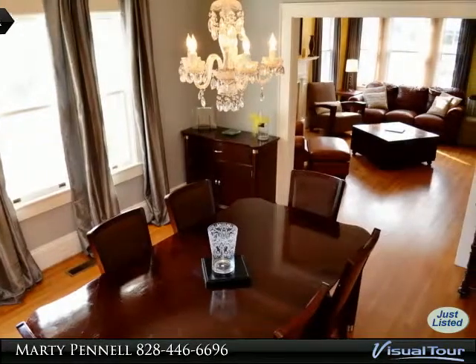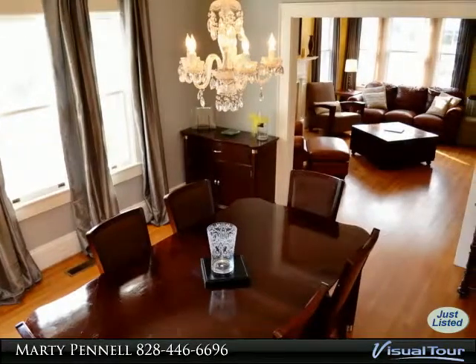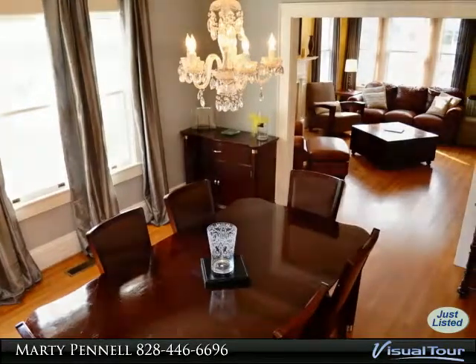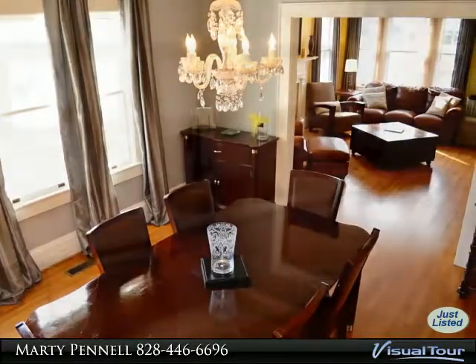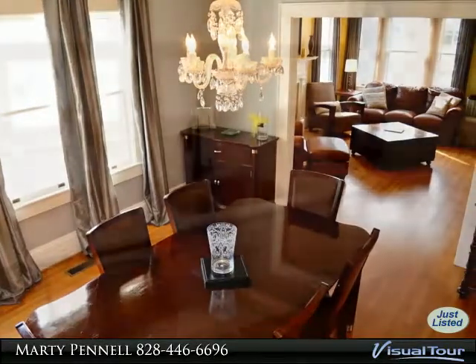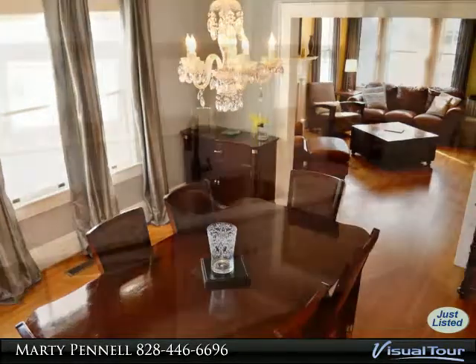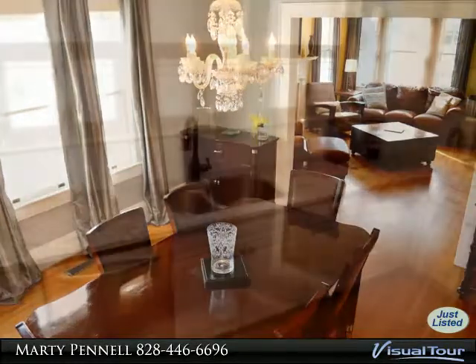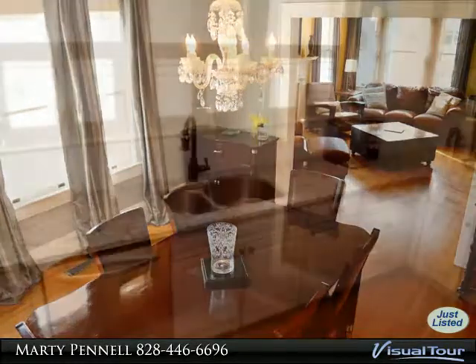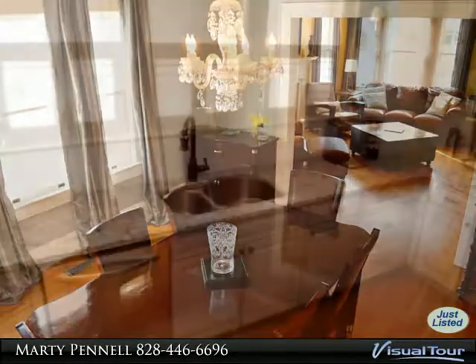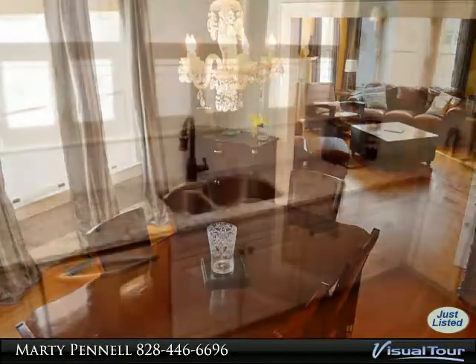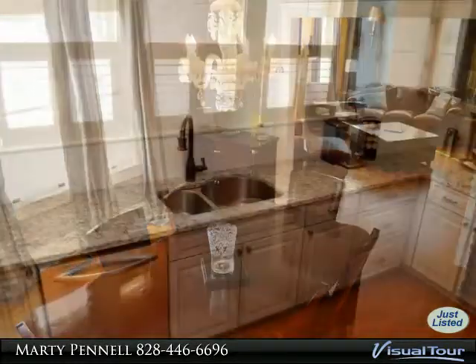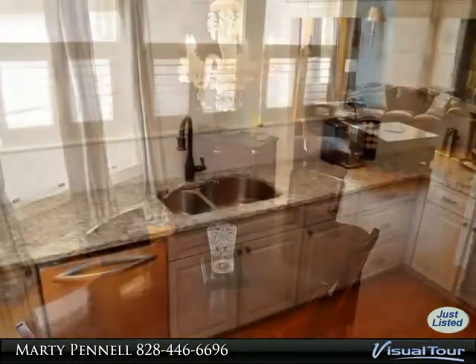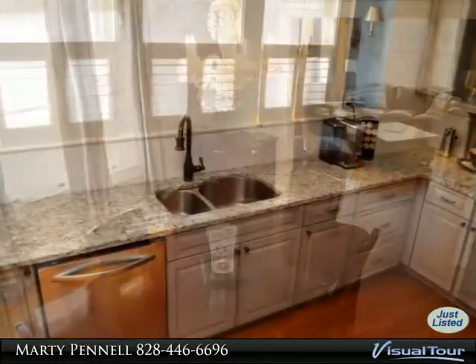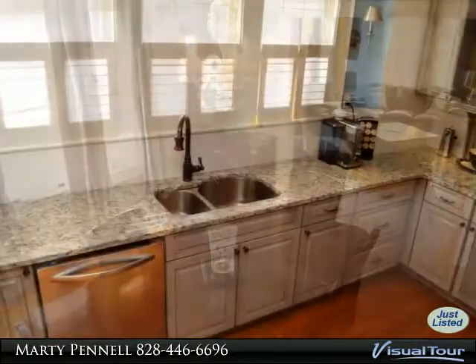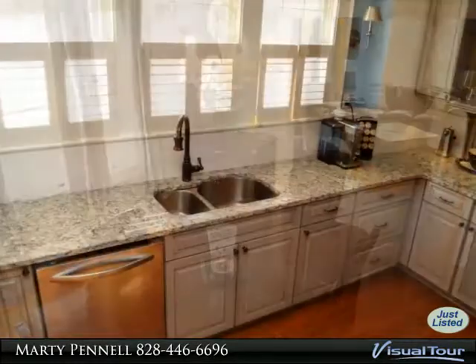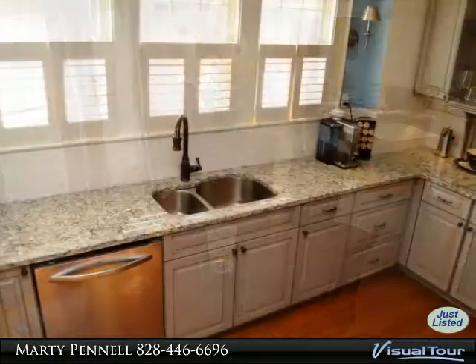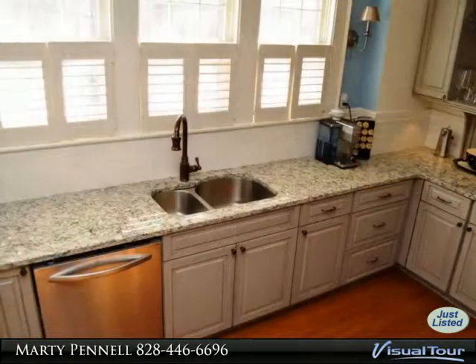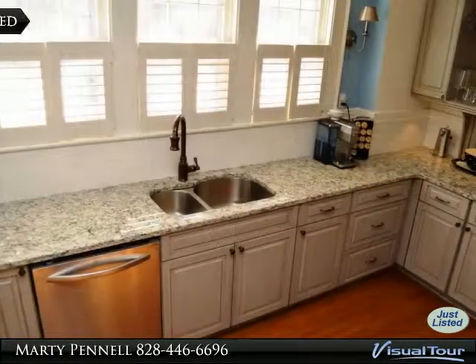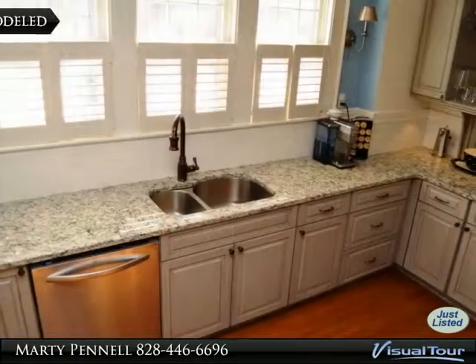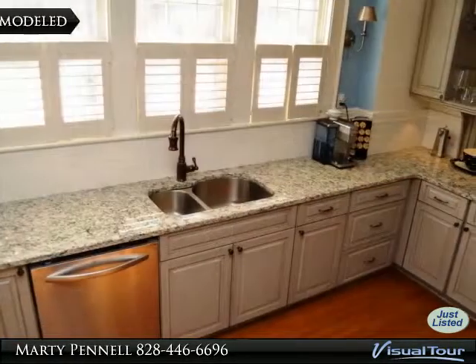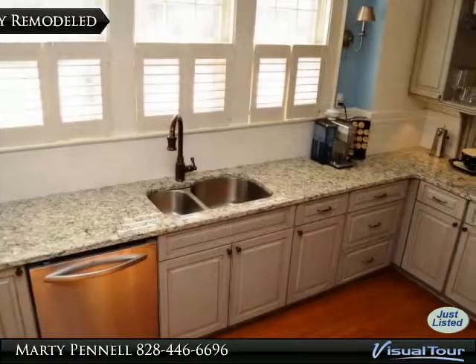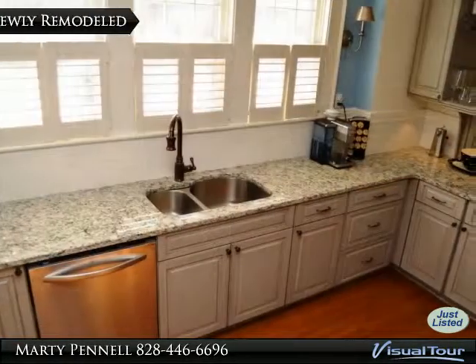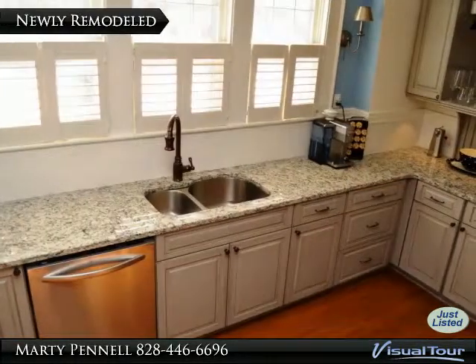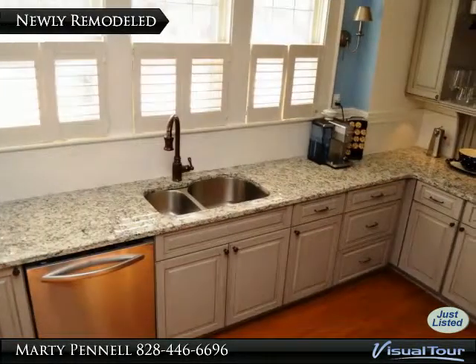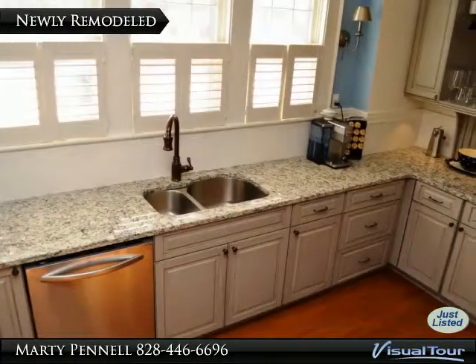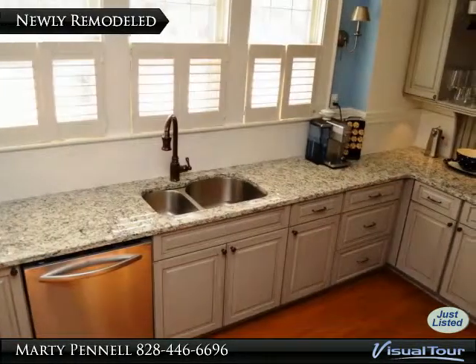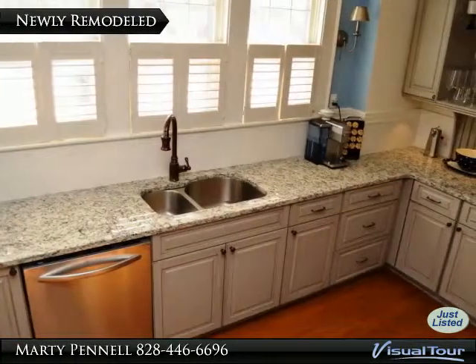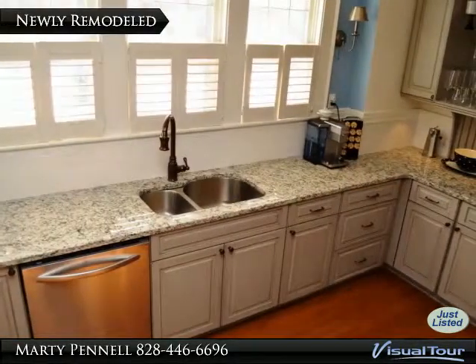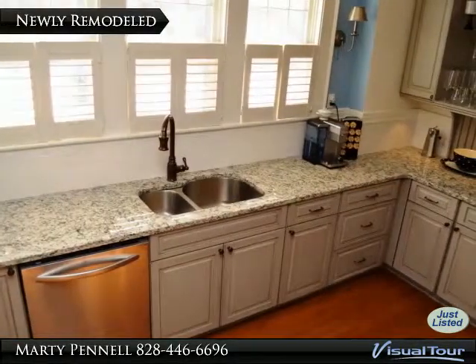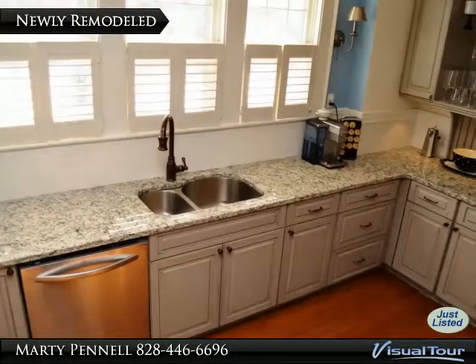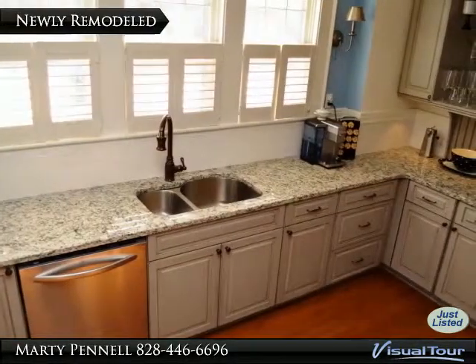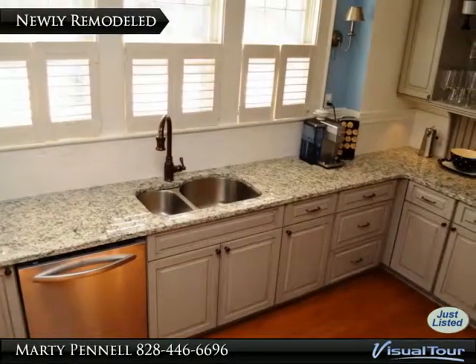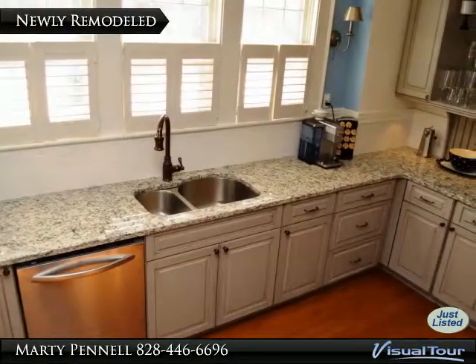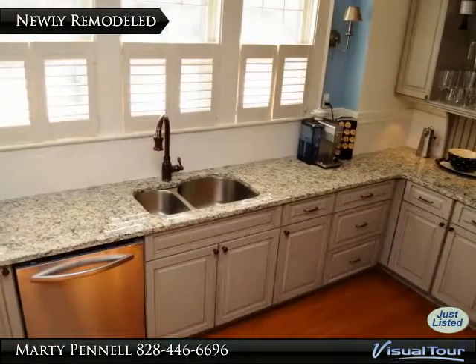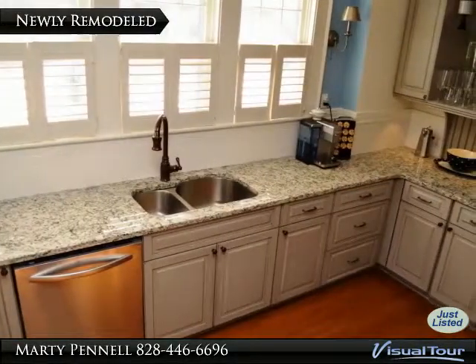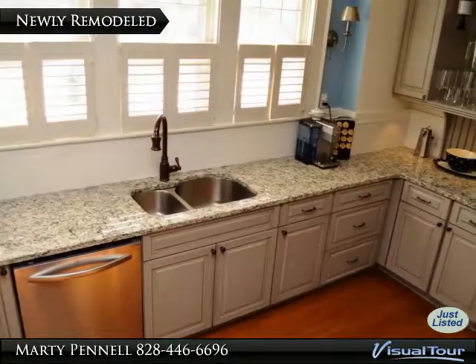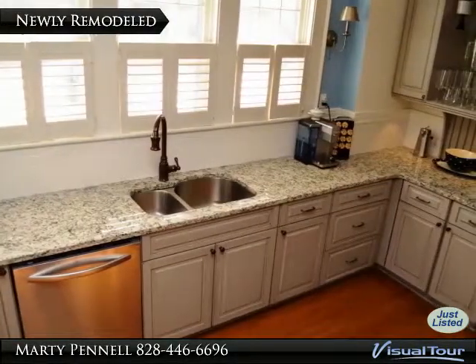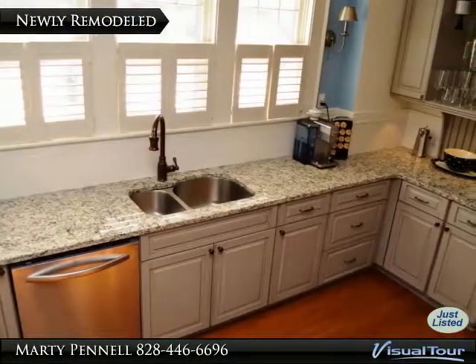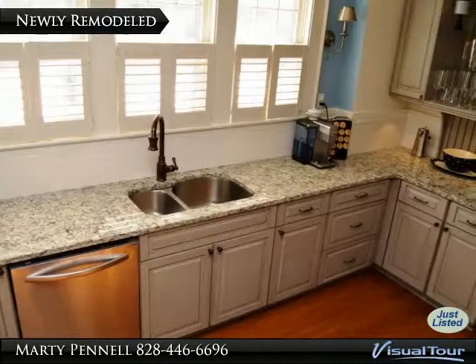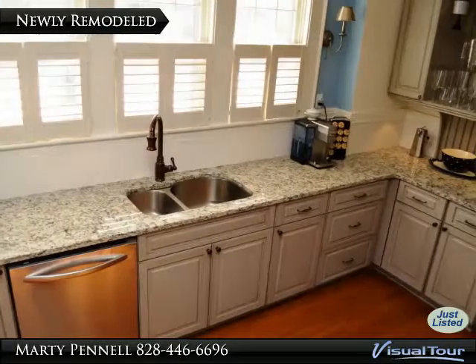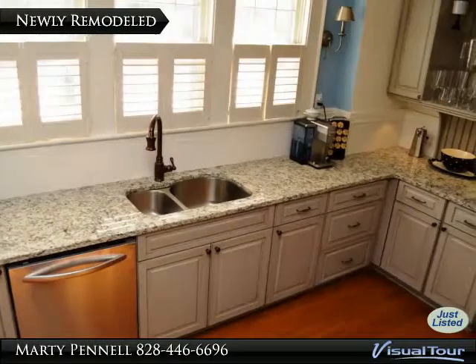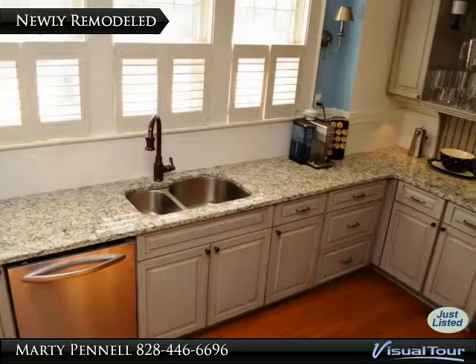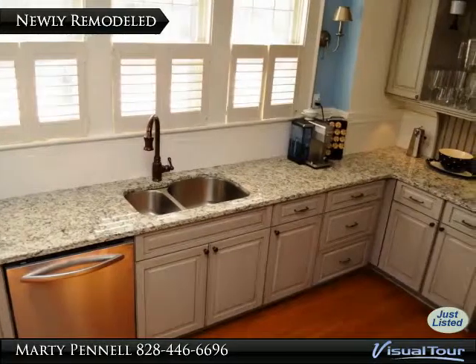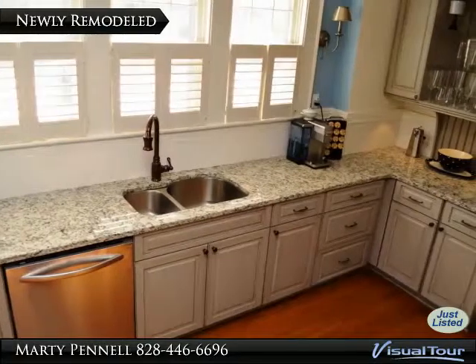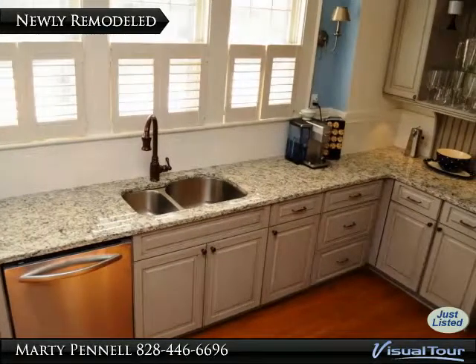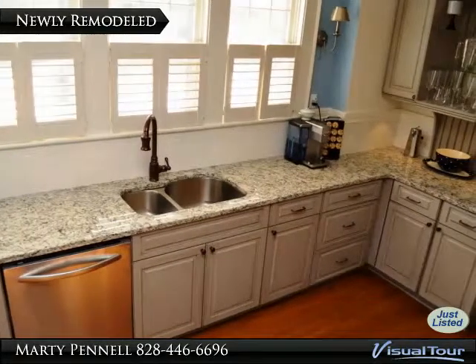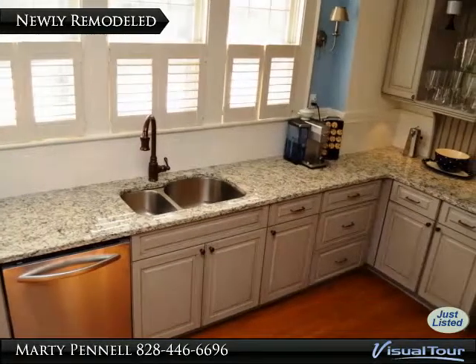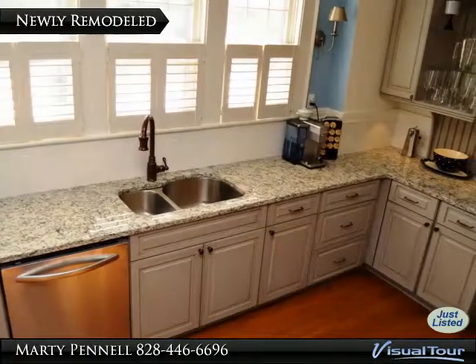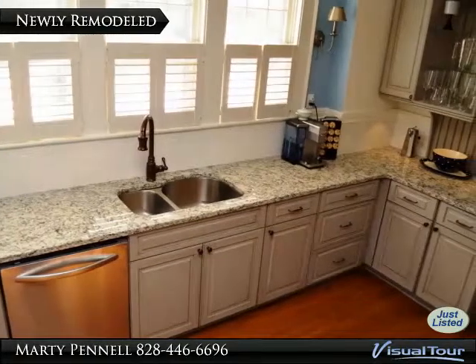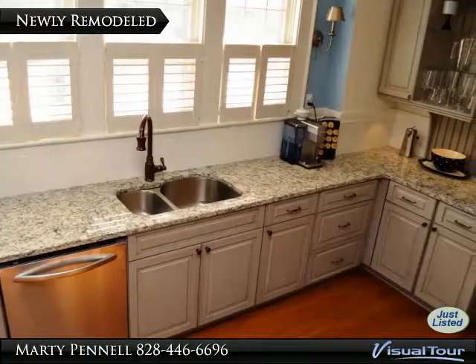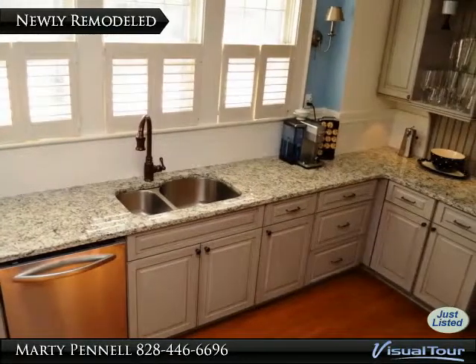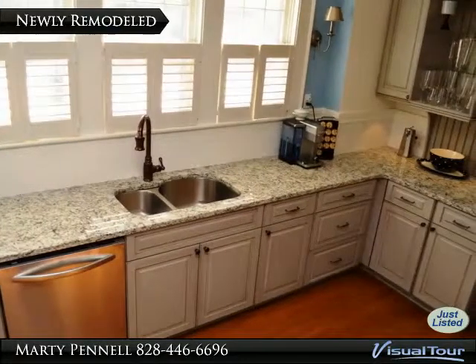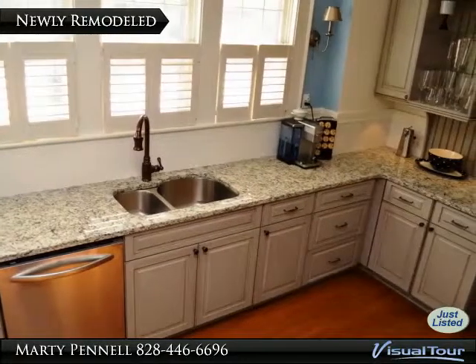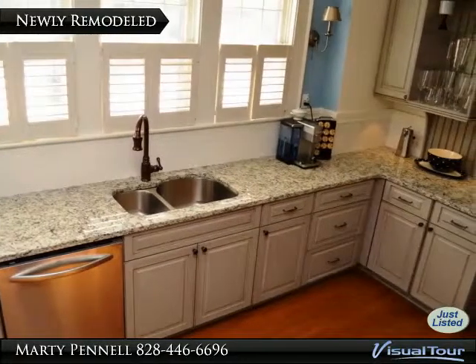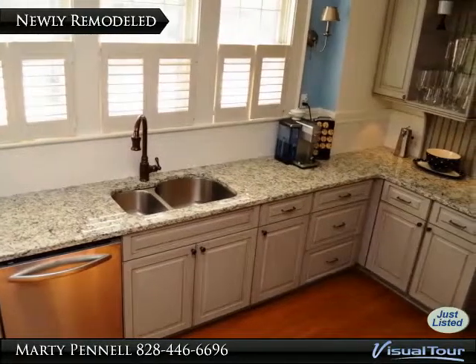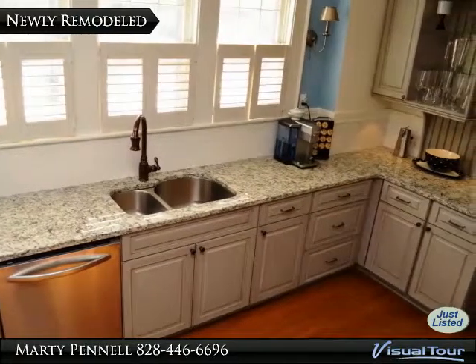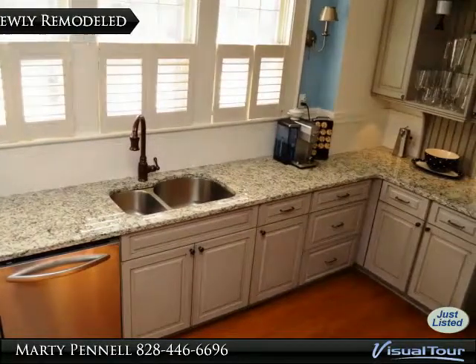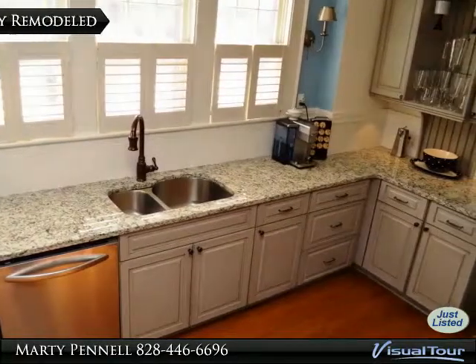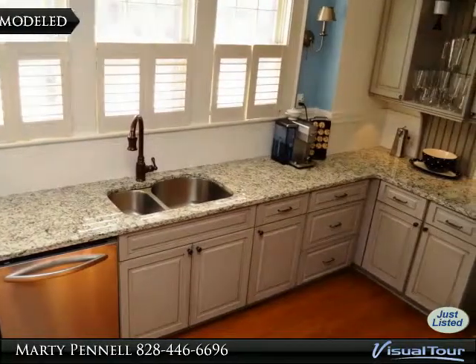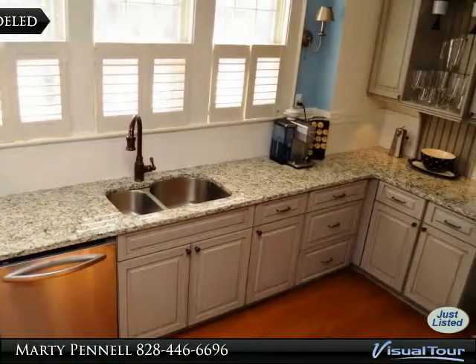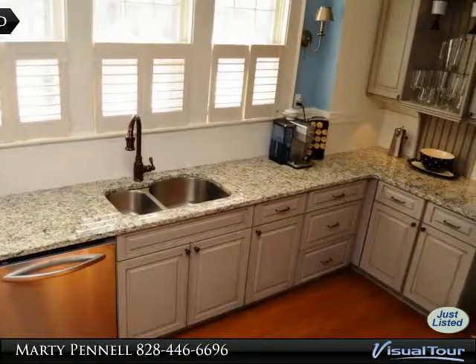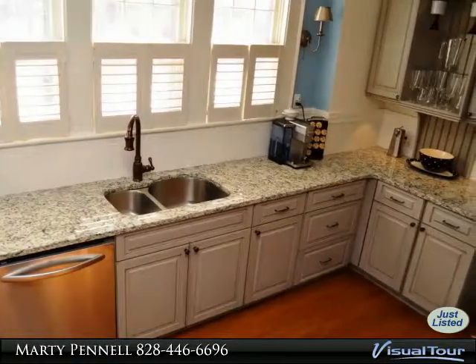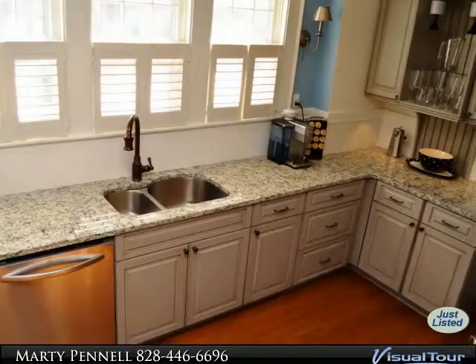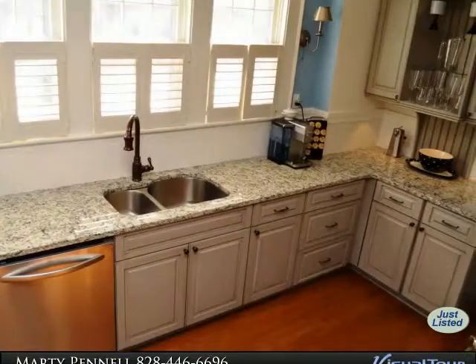The upstairs bedroom has a skylight and an added bonus room for guests or a playroom for the little ones. Don't miss your tour today.